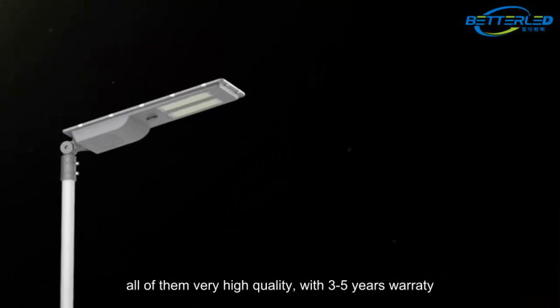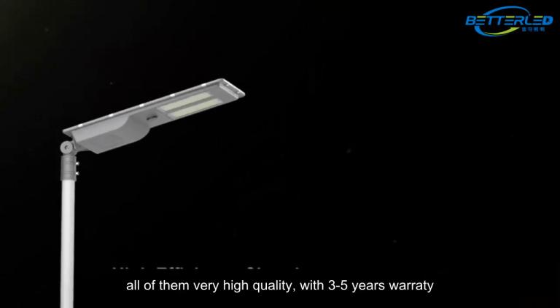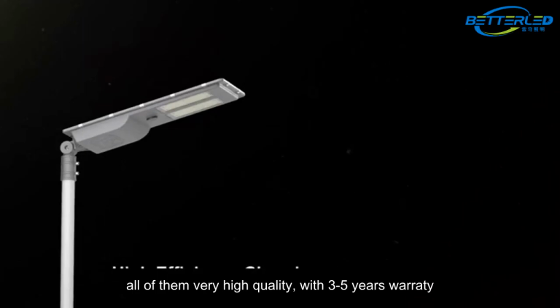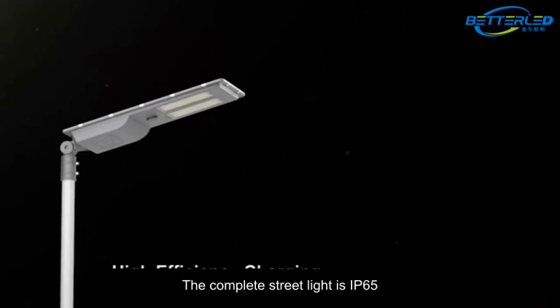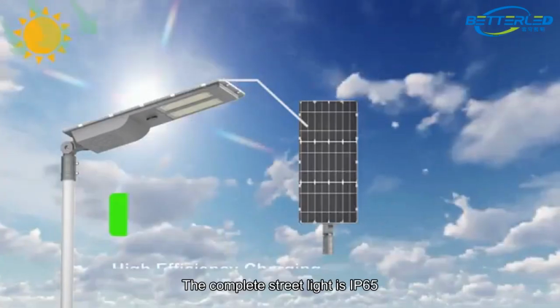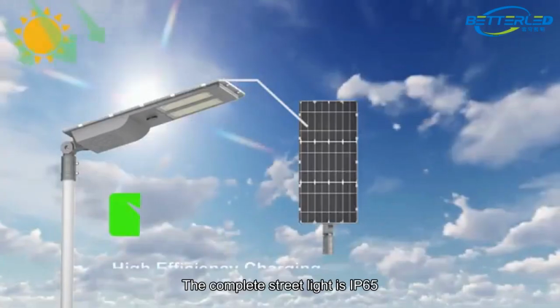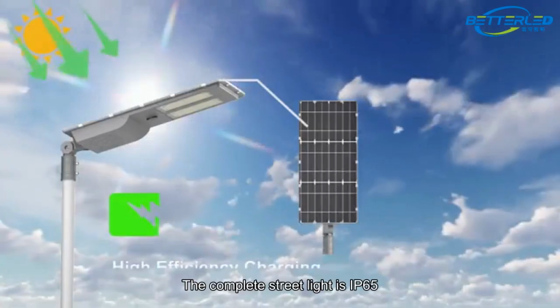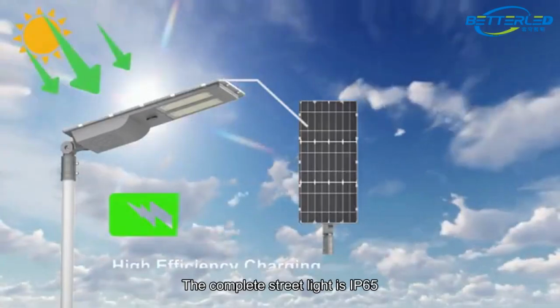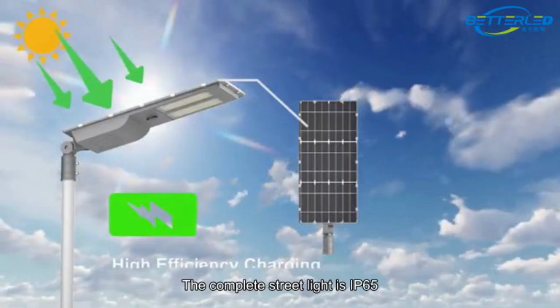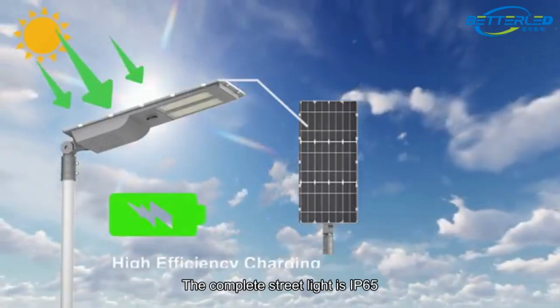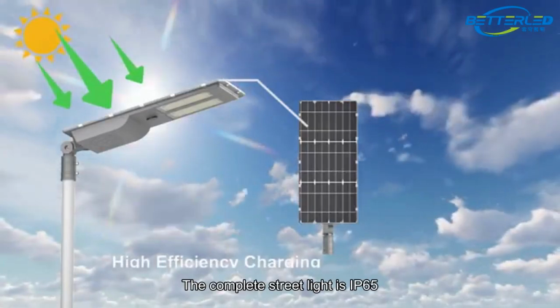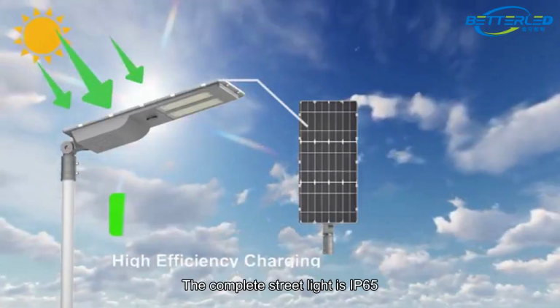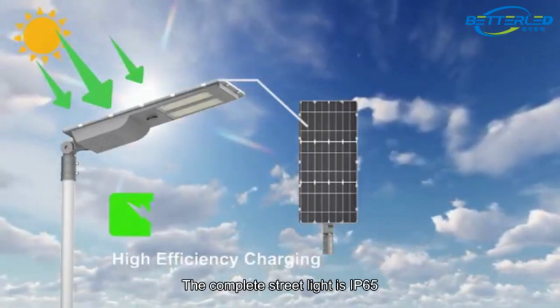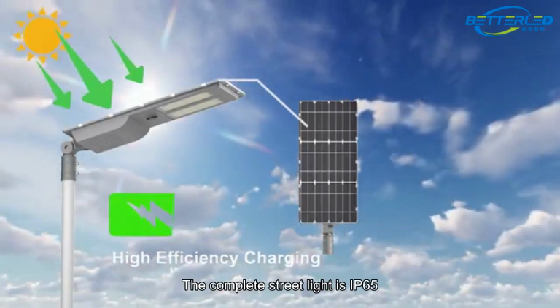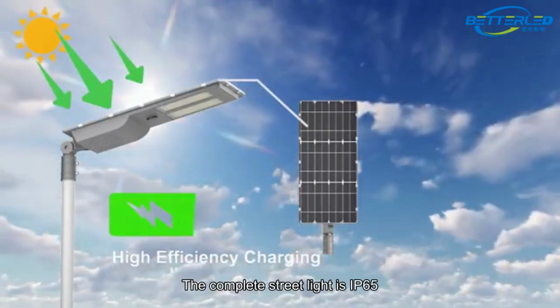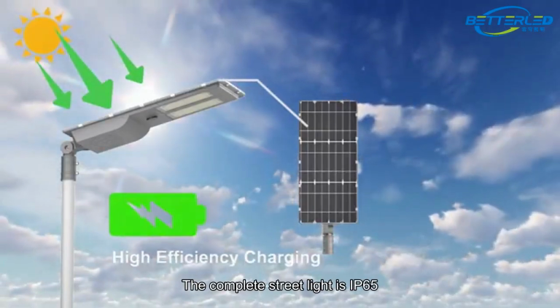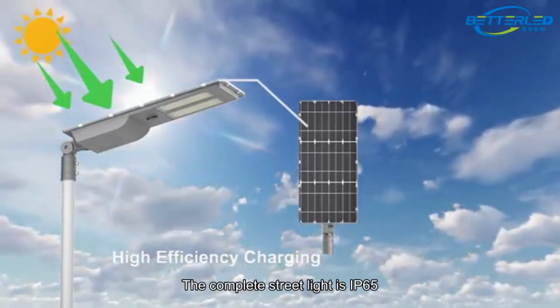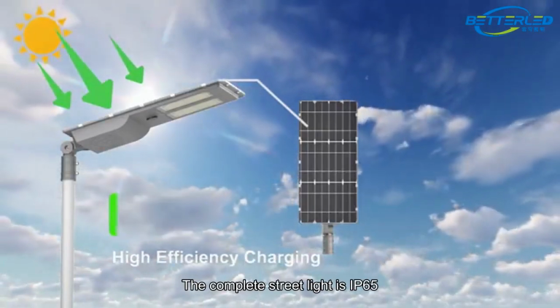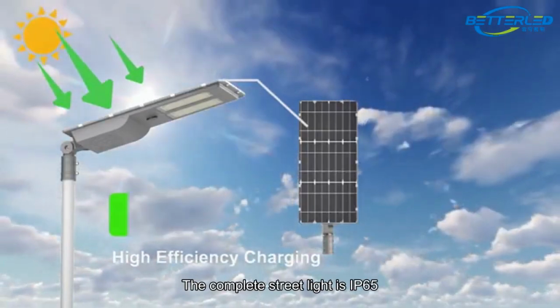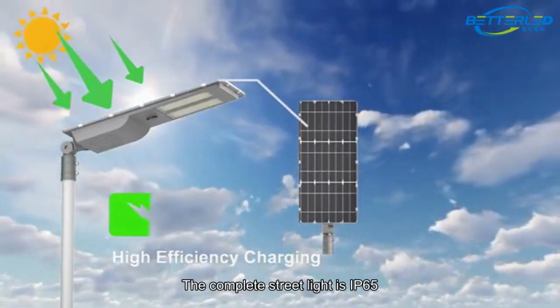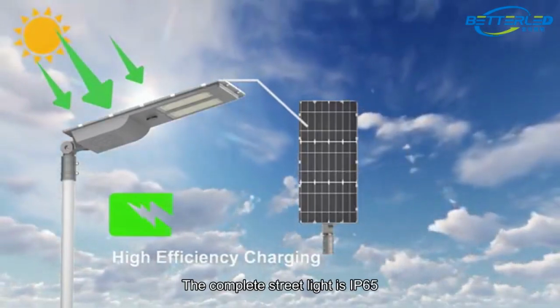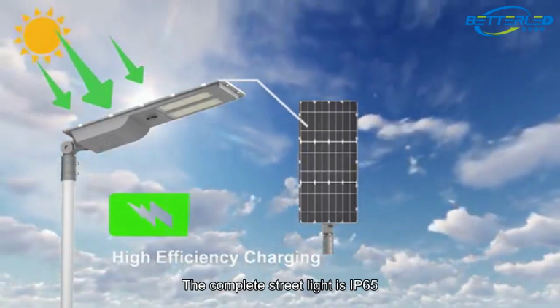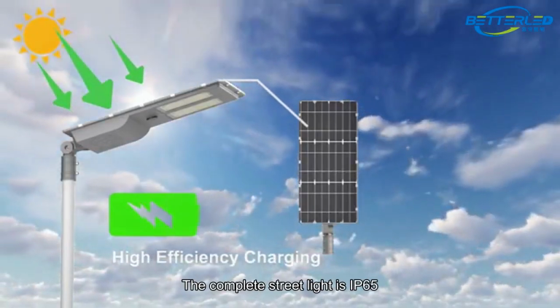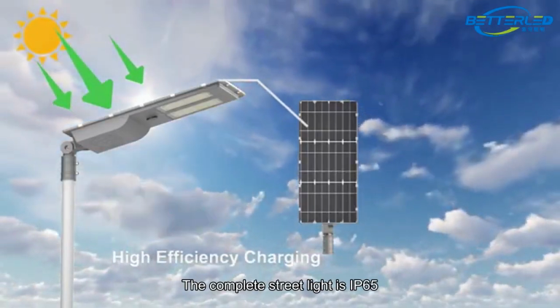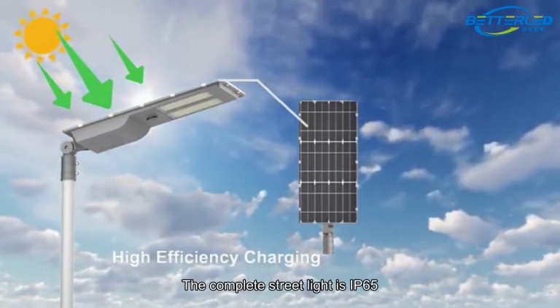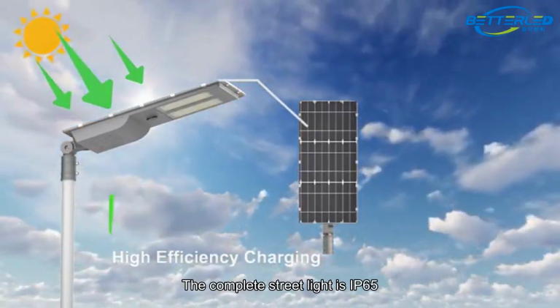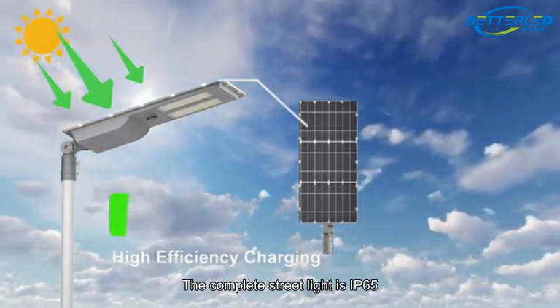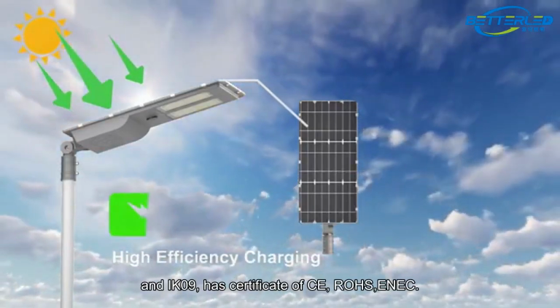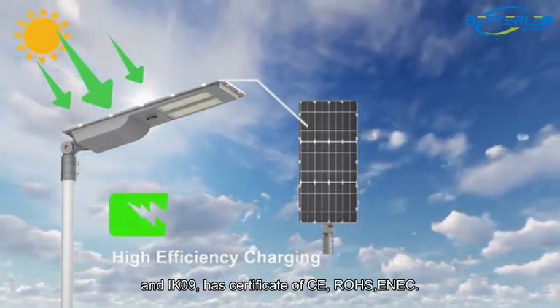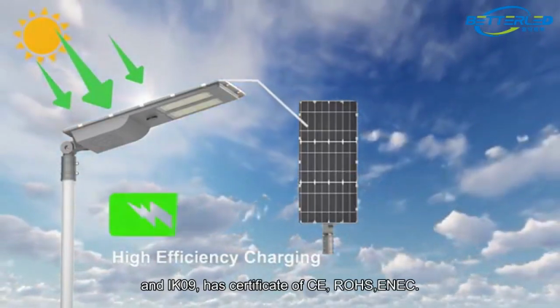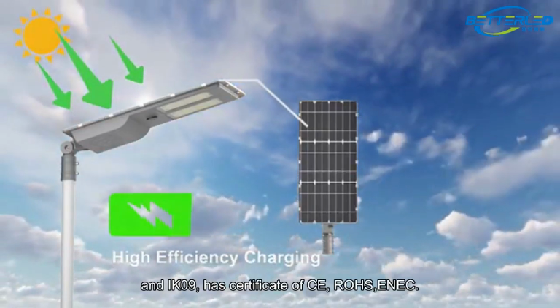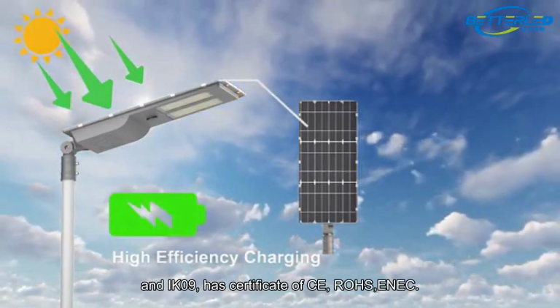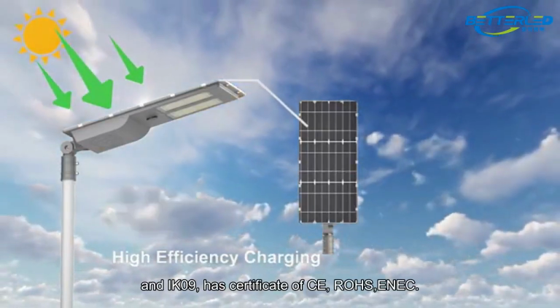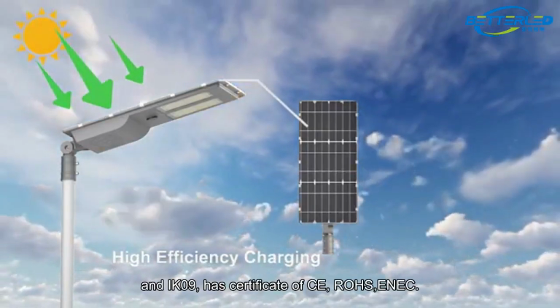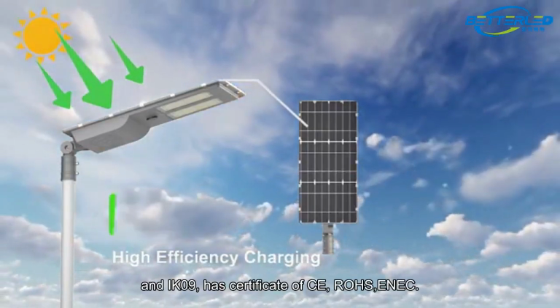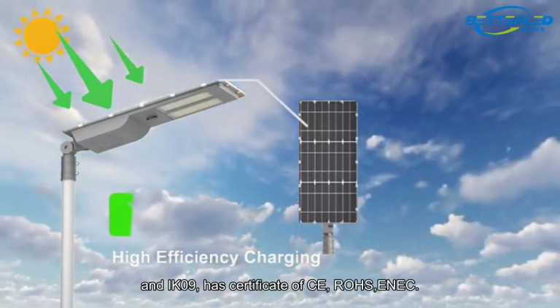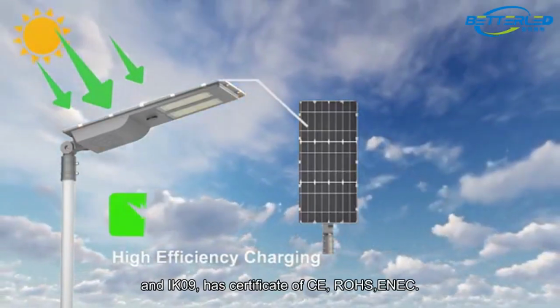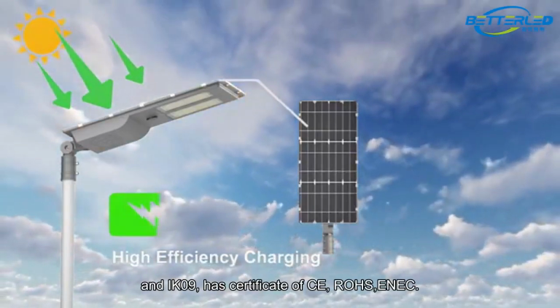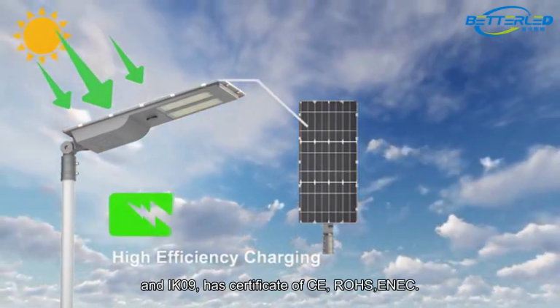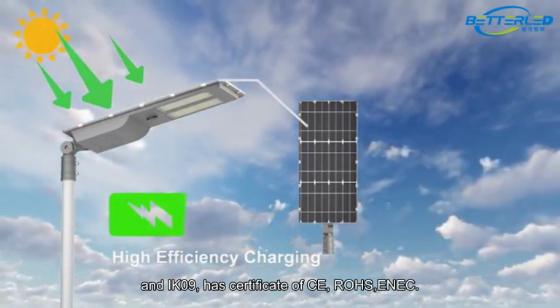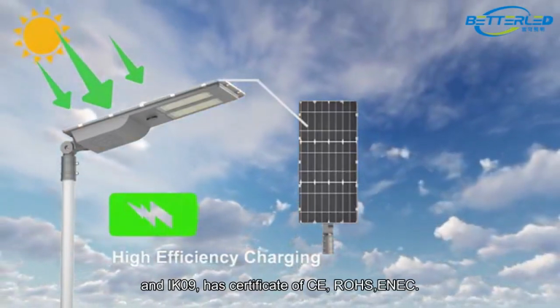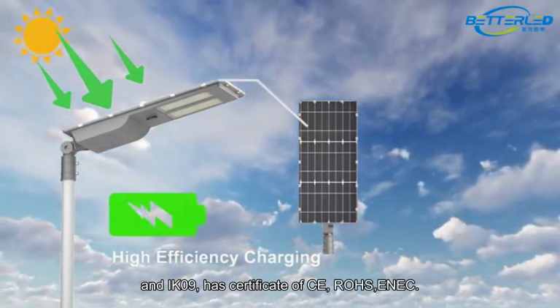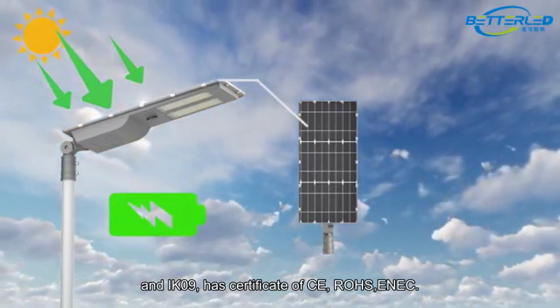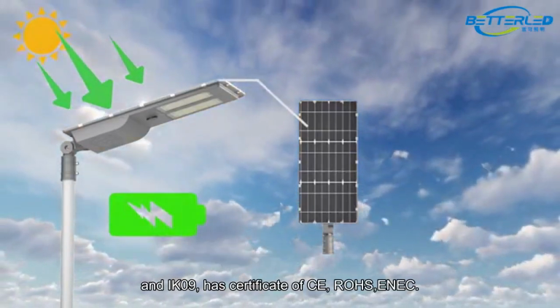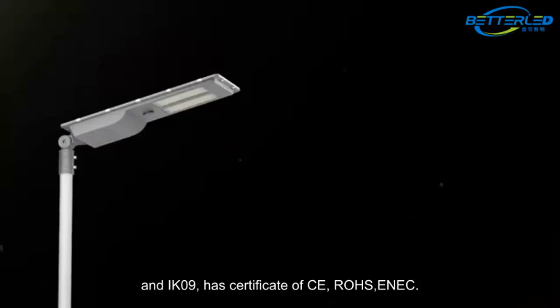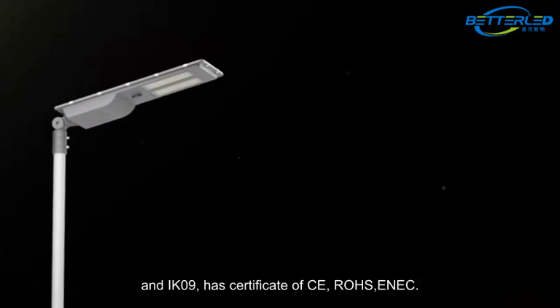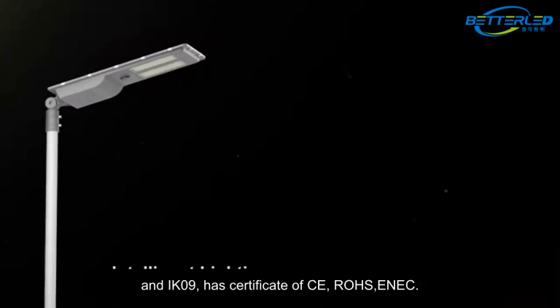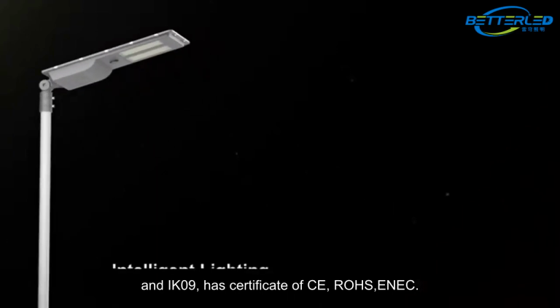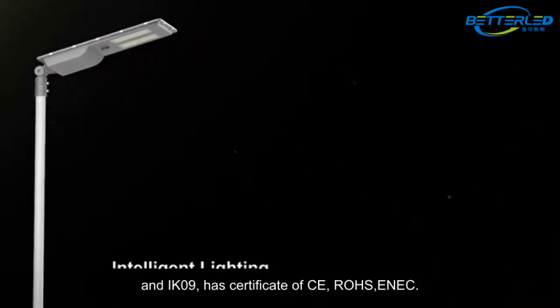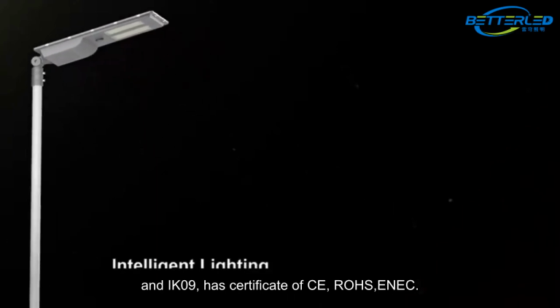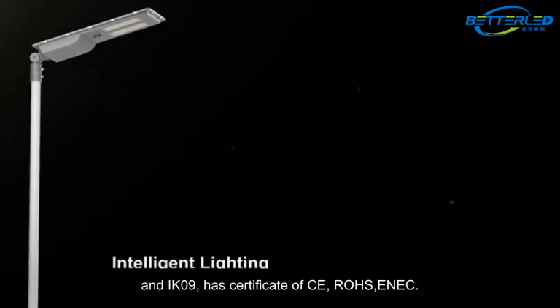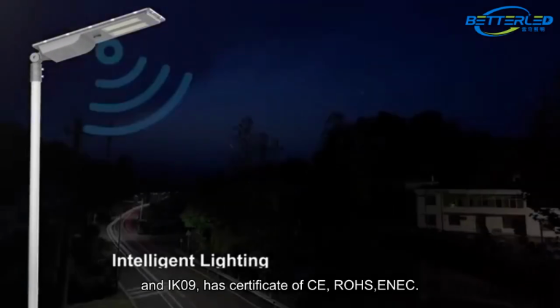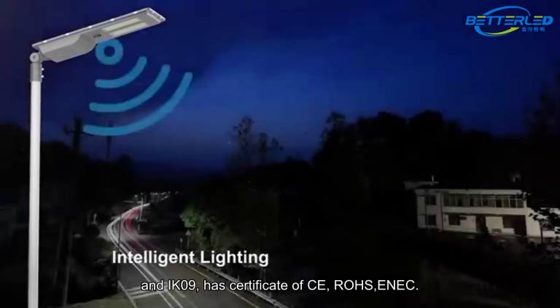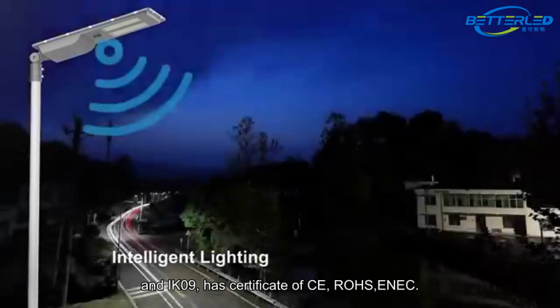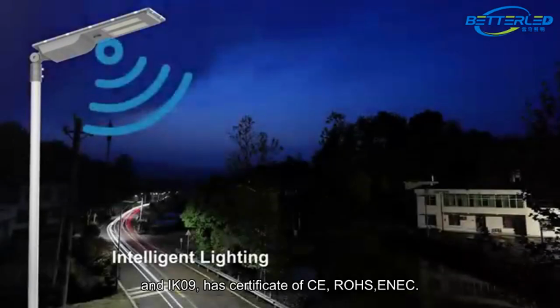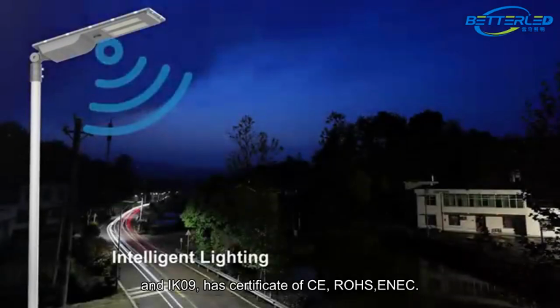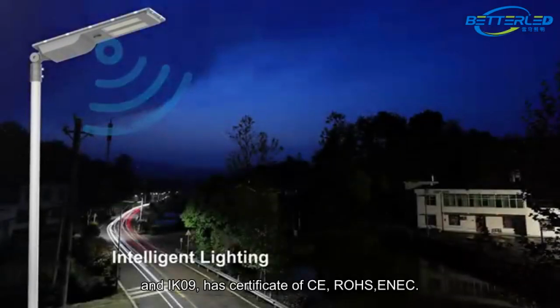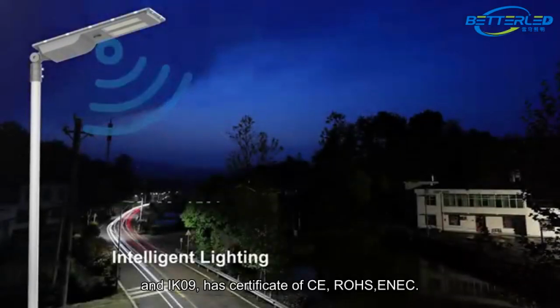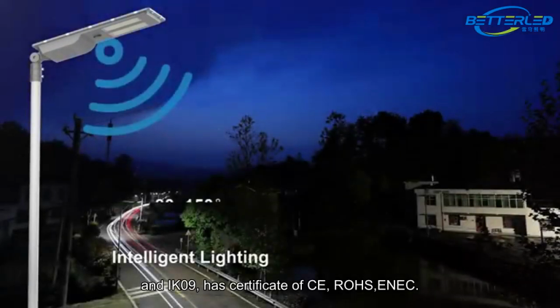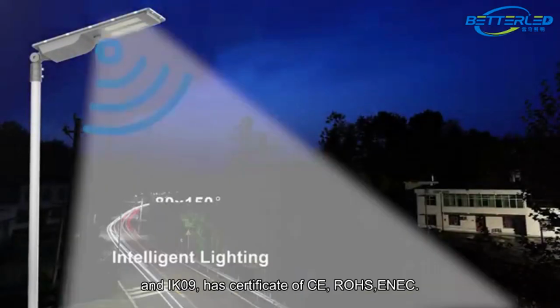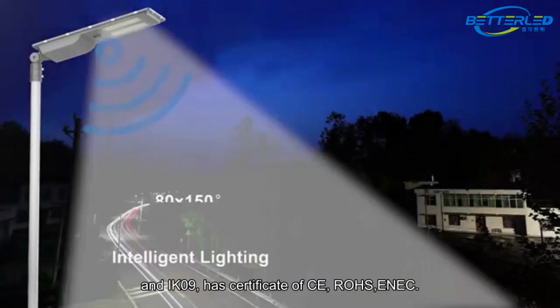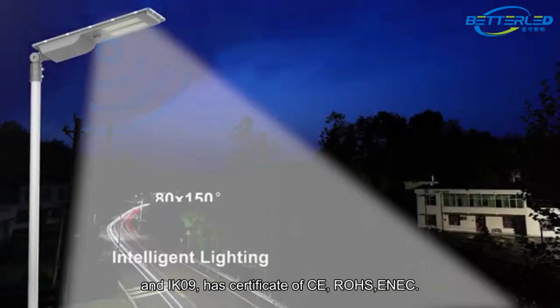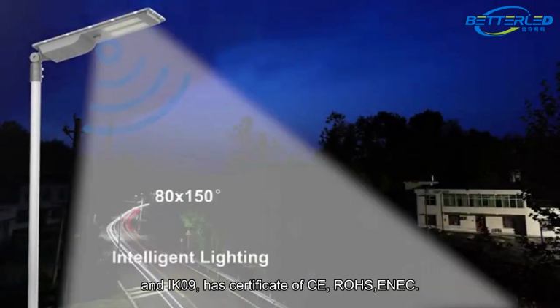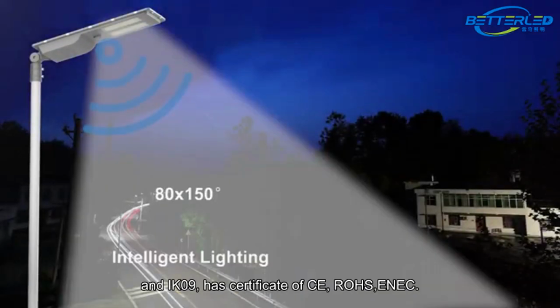The complete street light is rated IP65 and IK09, and has certificates of CE, RoHS, and ENEC.